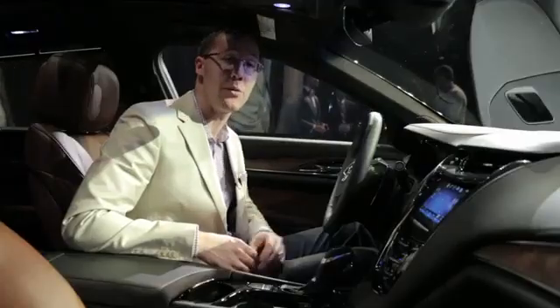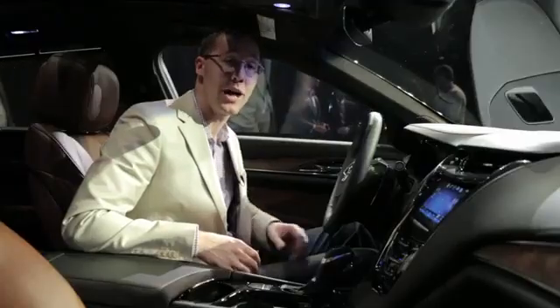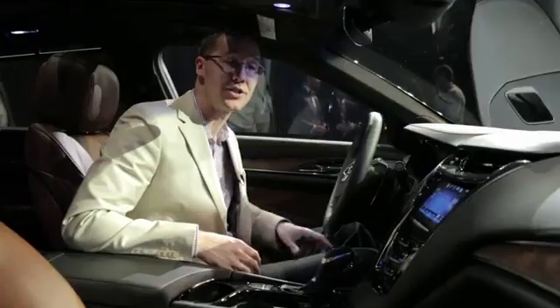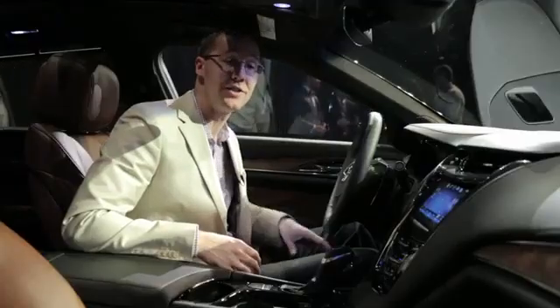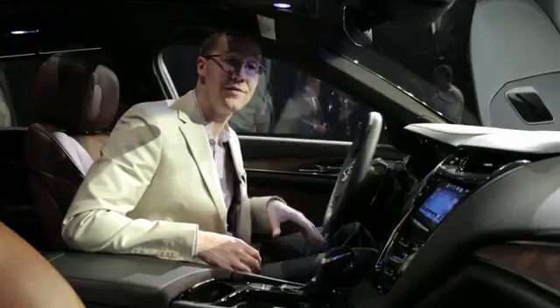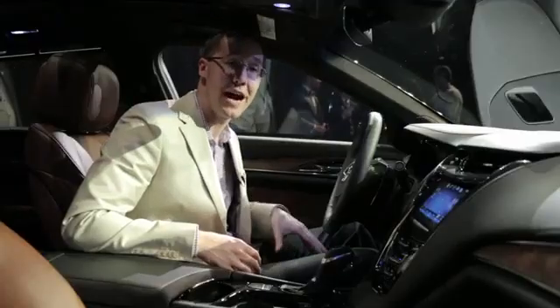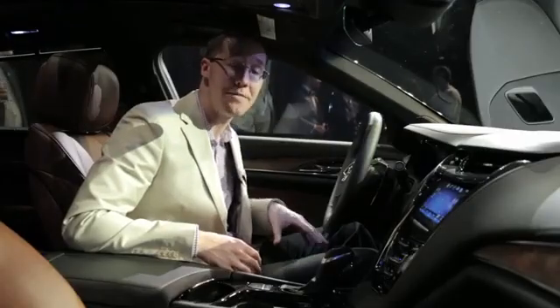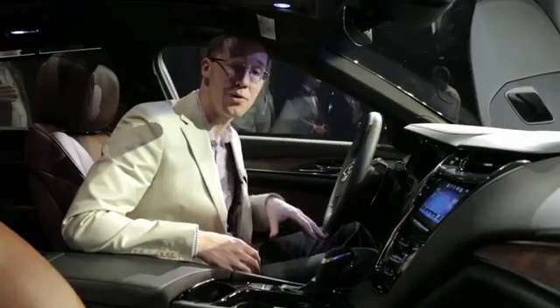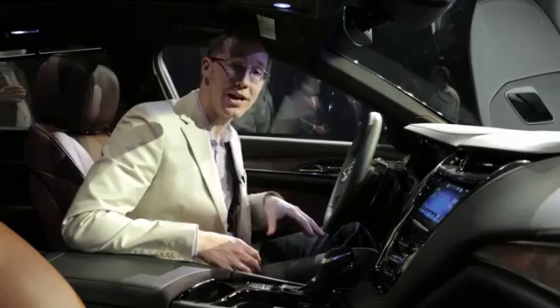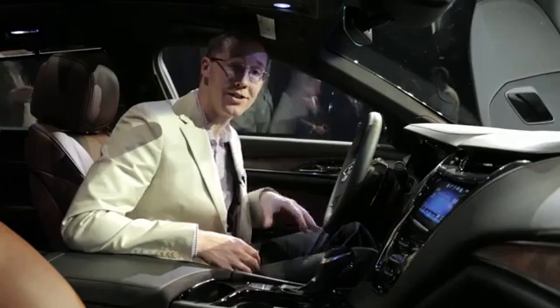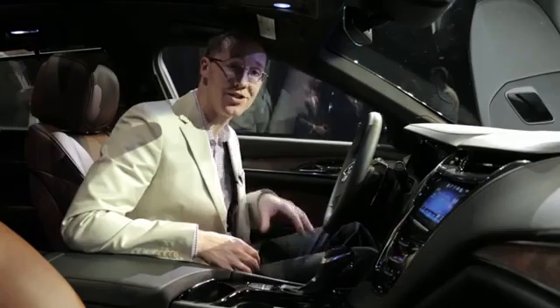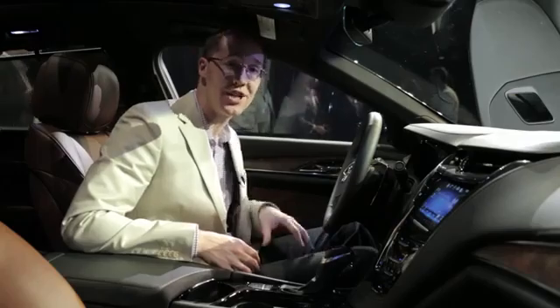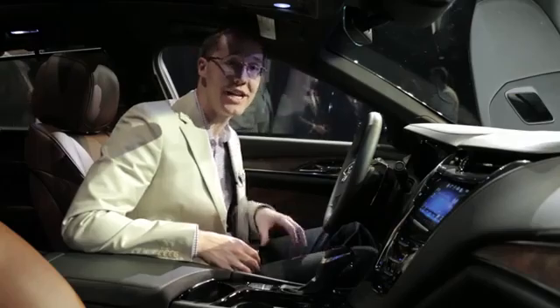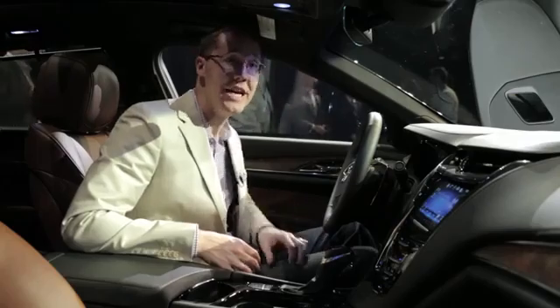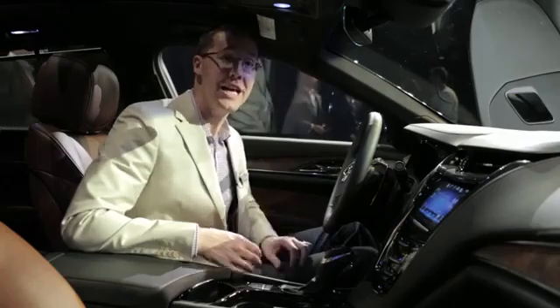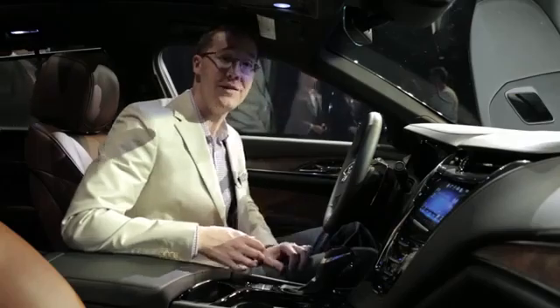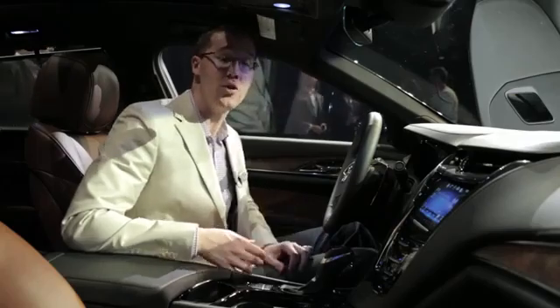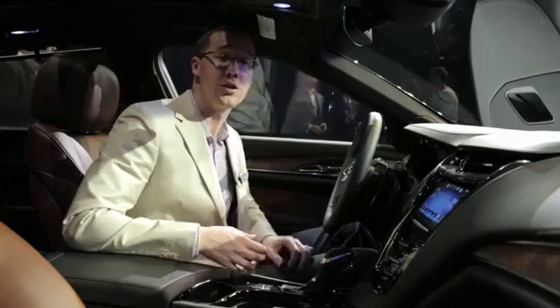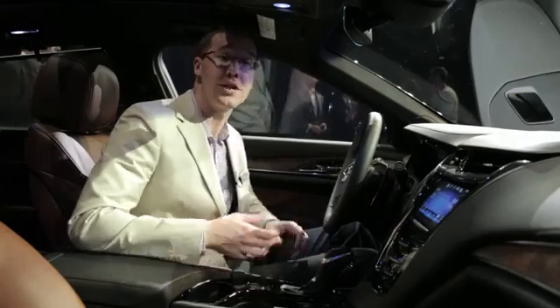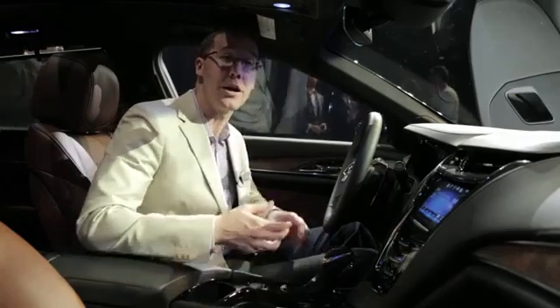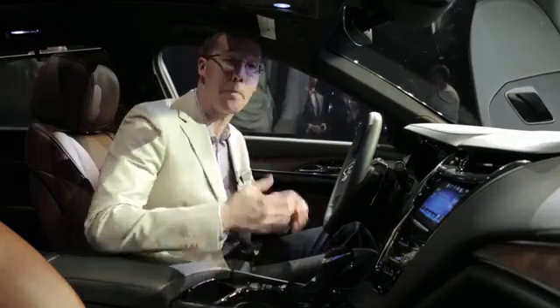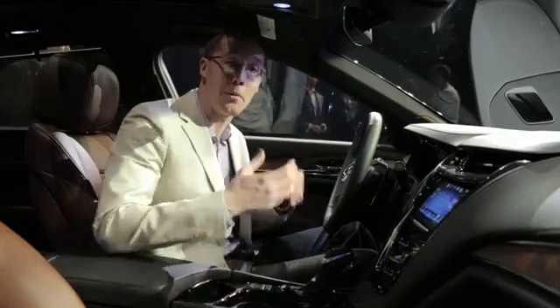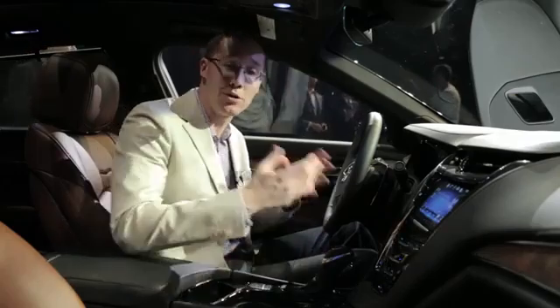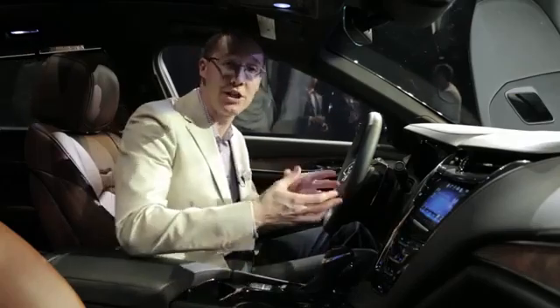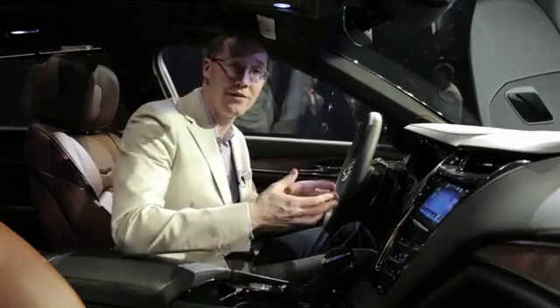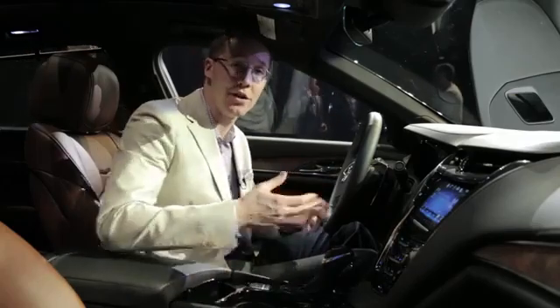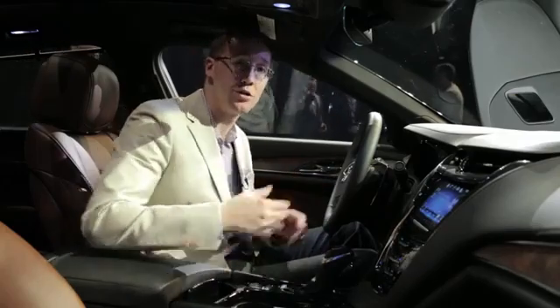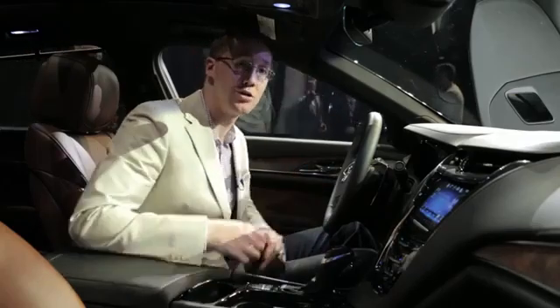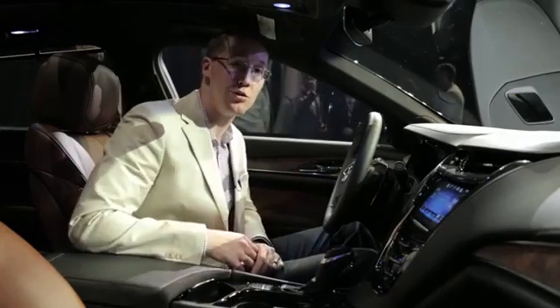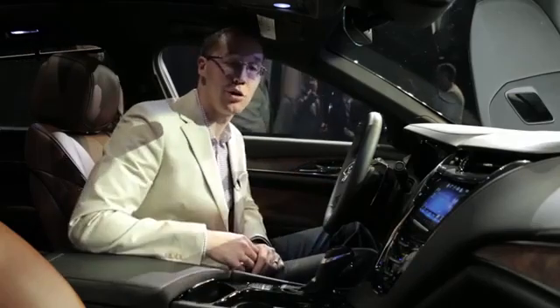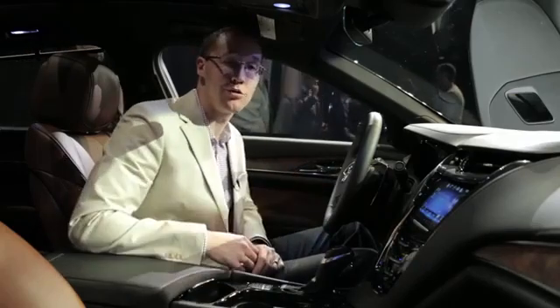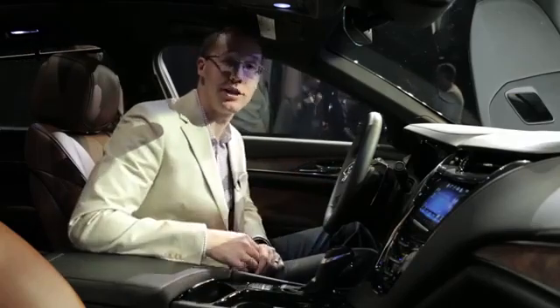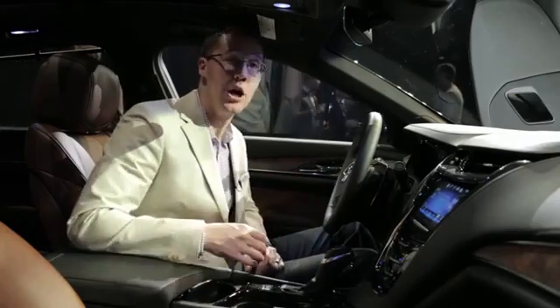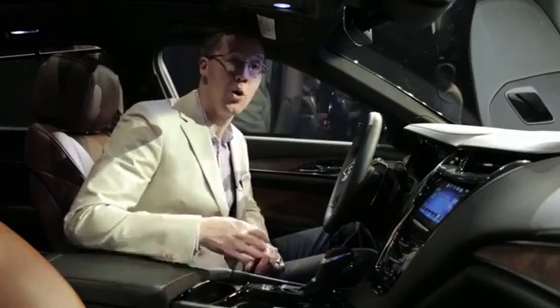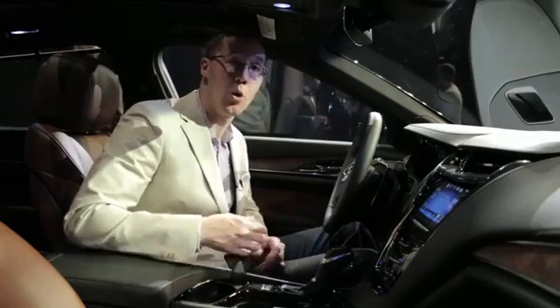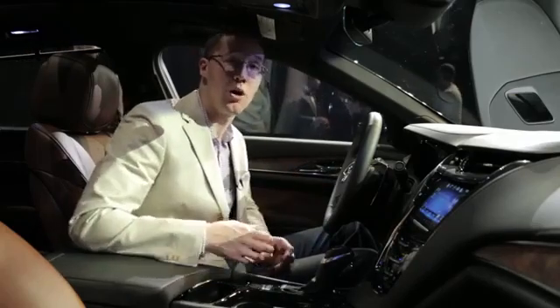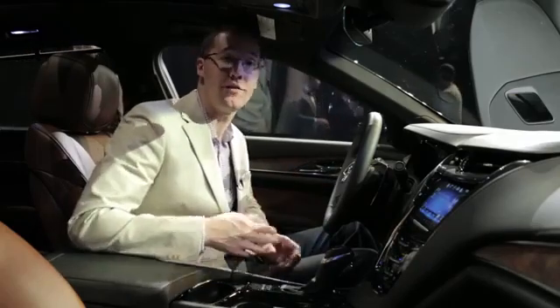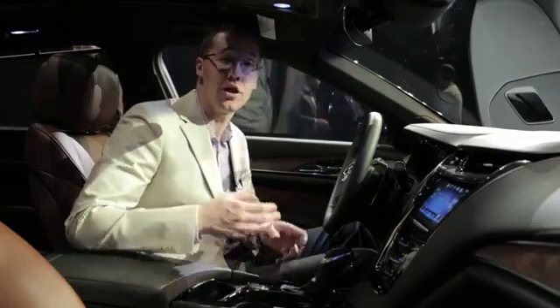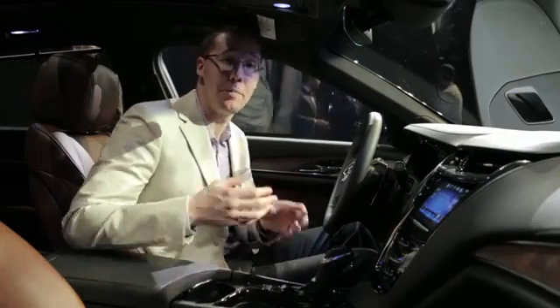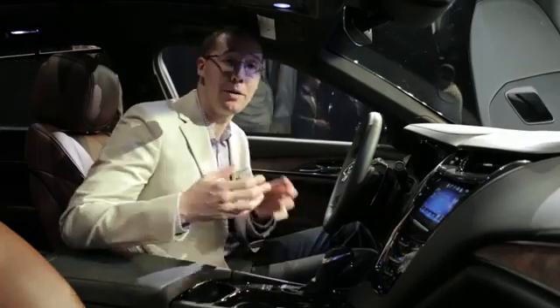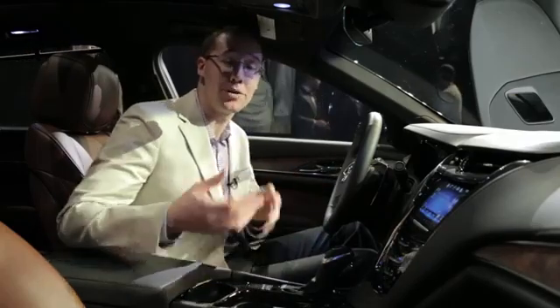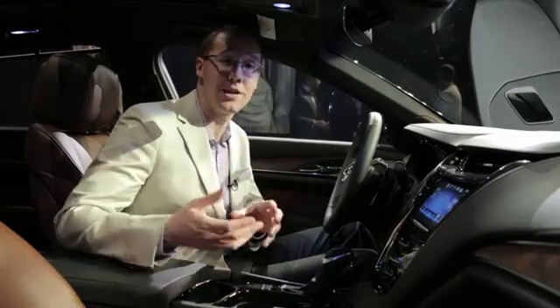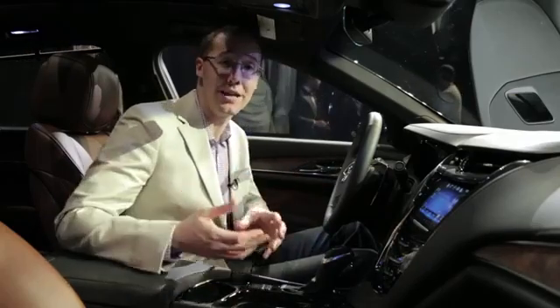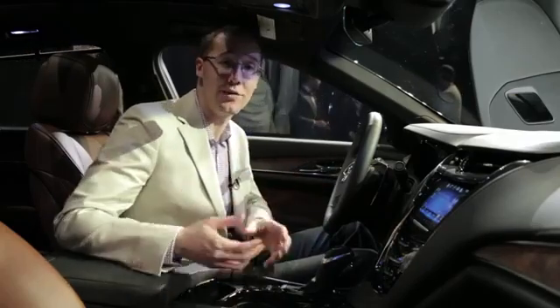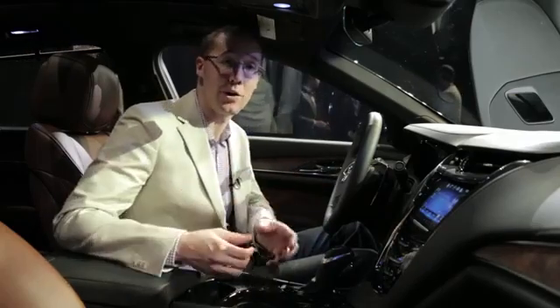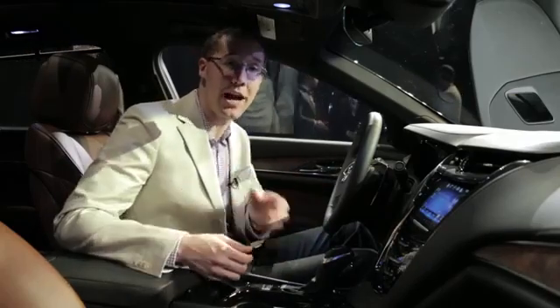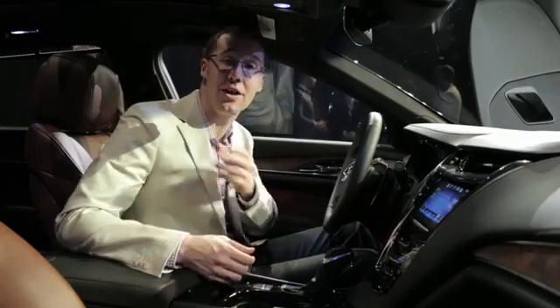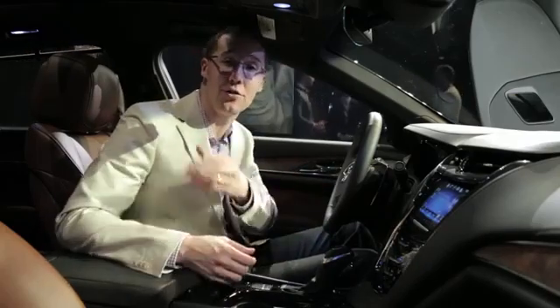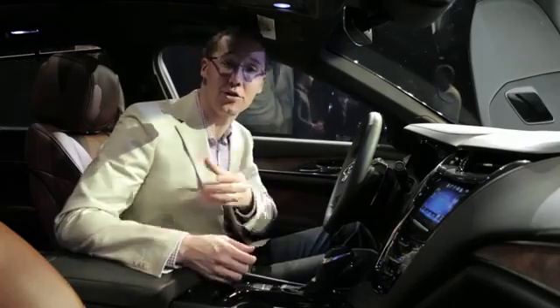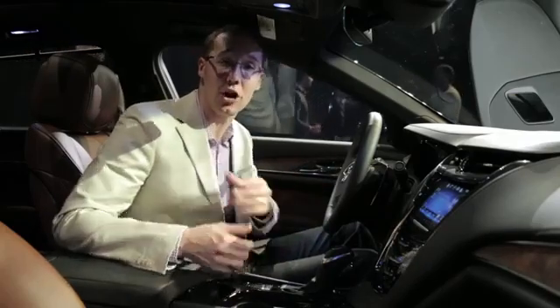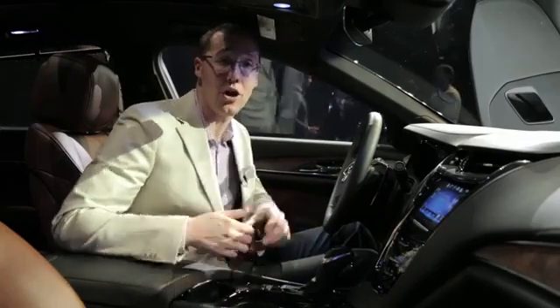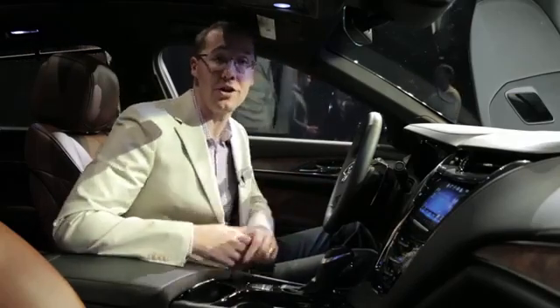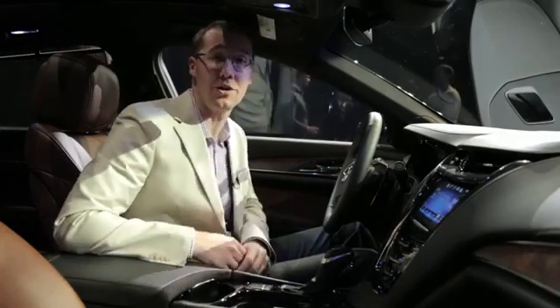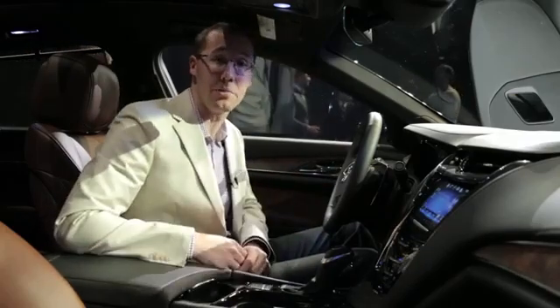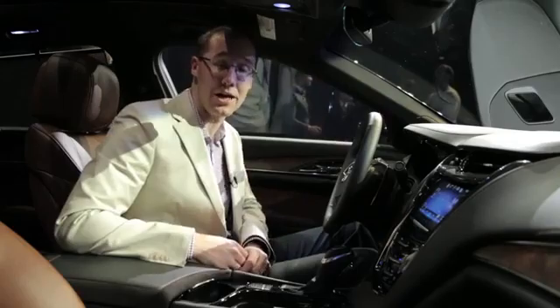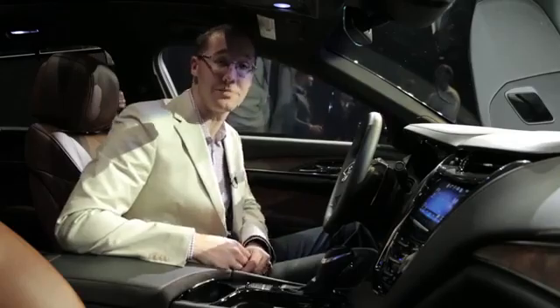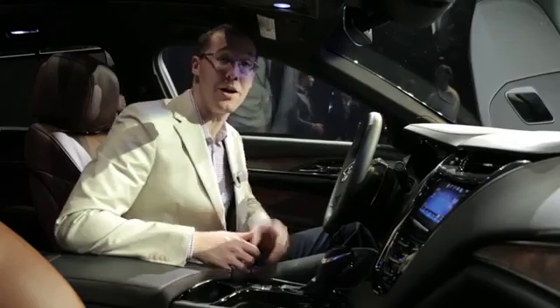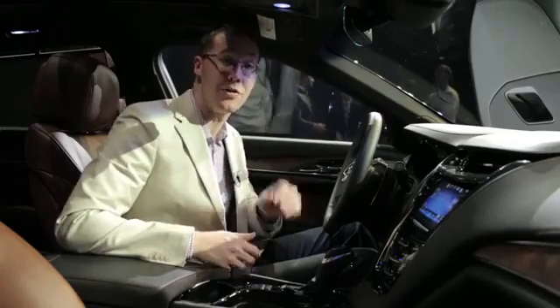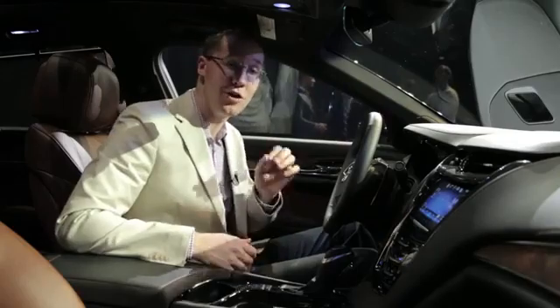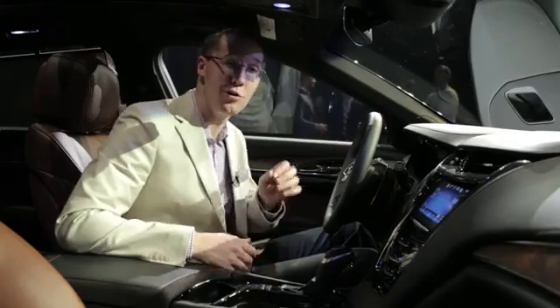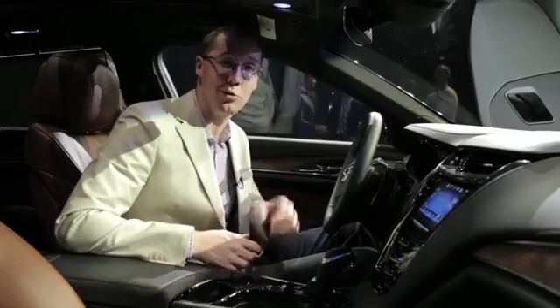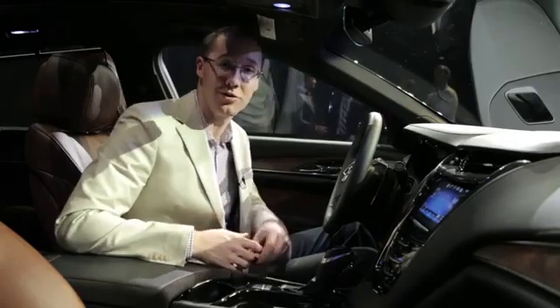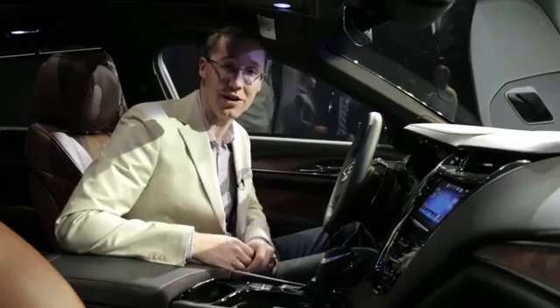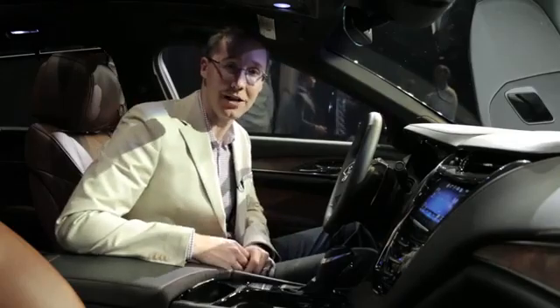That safety seat will actually vibrate if you are approaching a vehicle too closely, or if you're about to leave your lane and there's a car in your blind spot that you don't see.